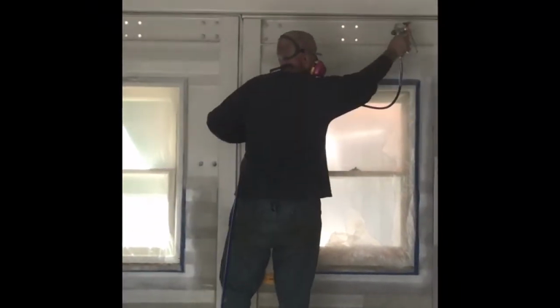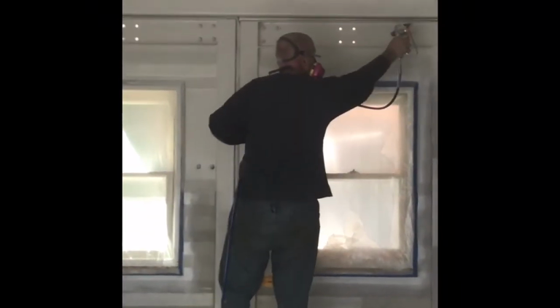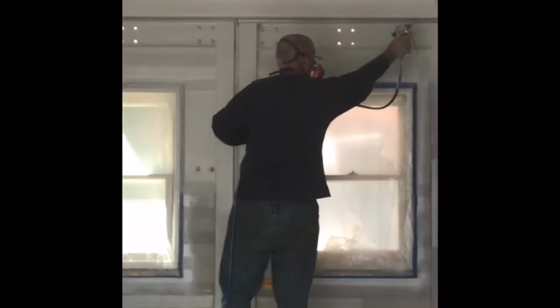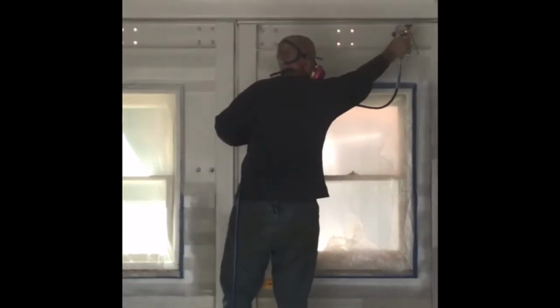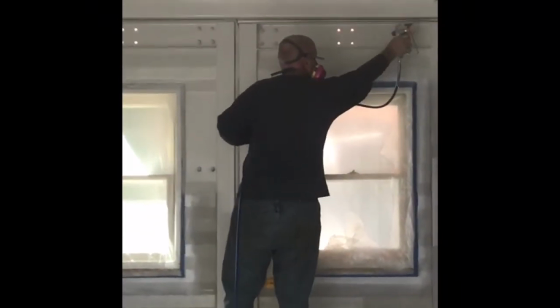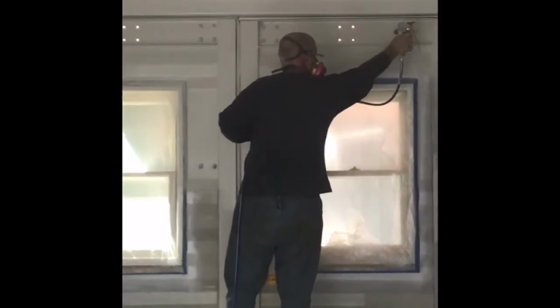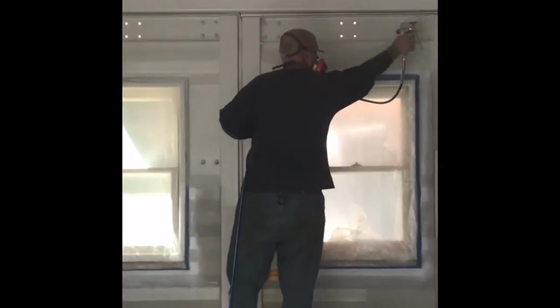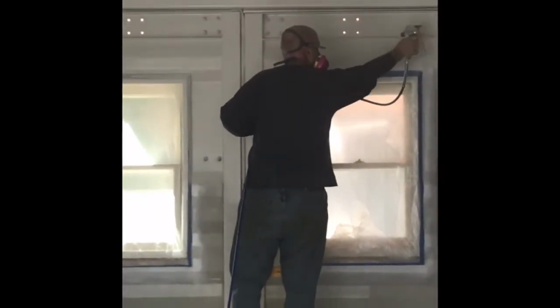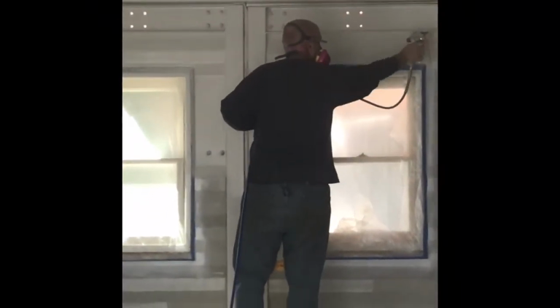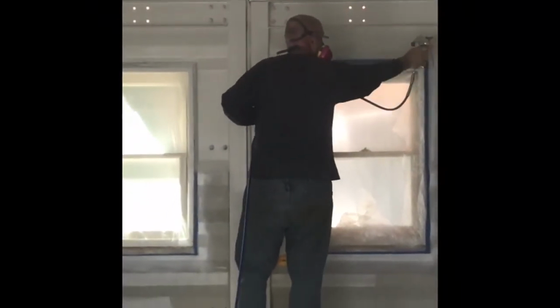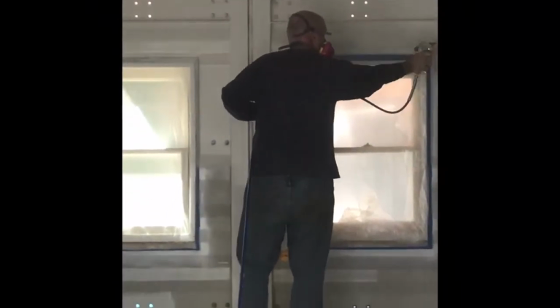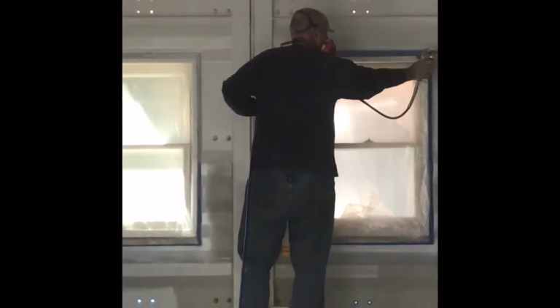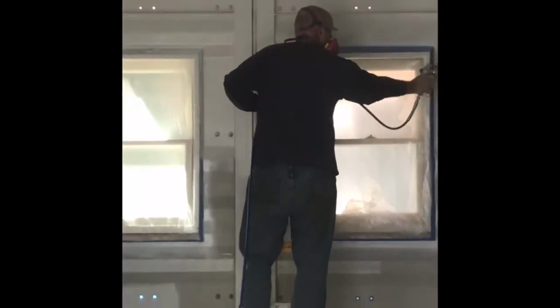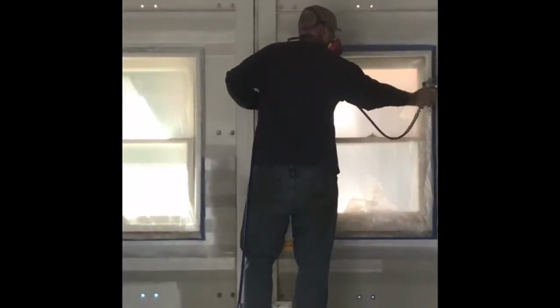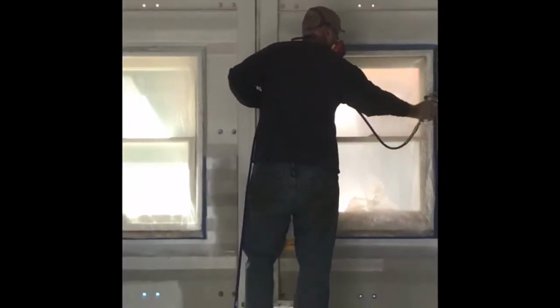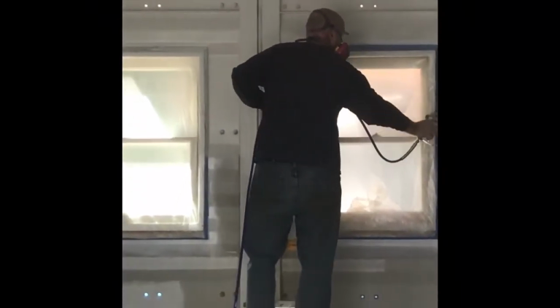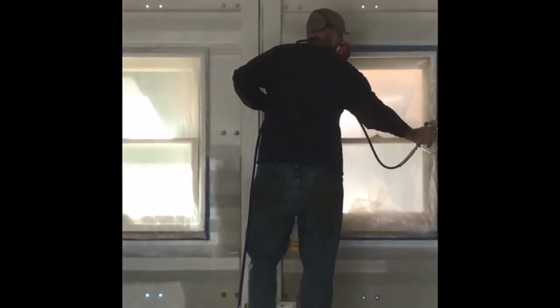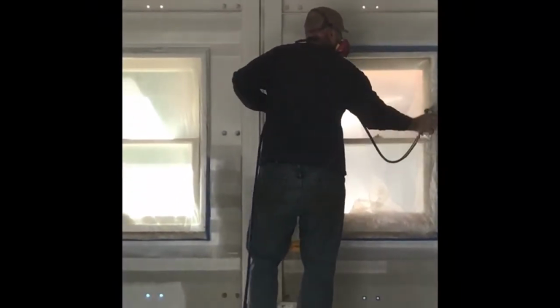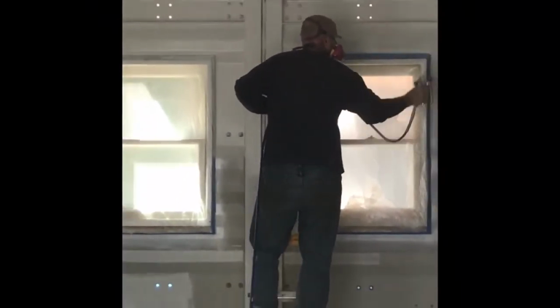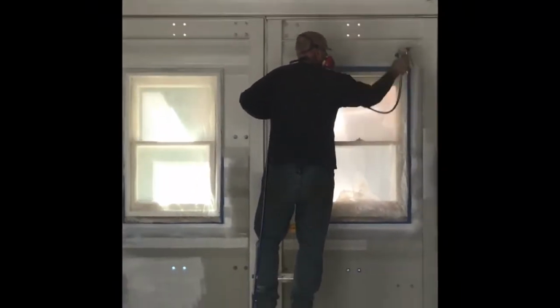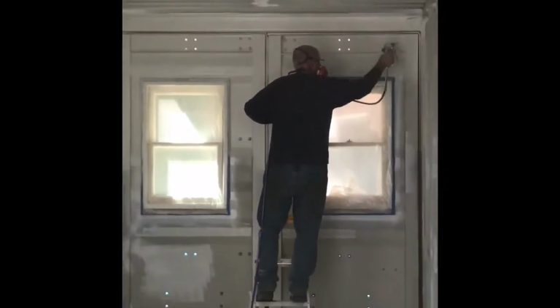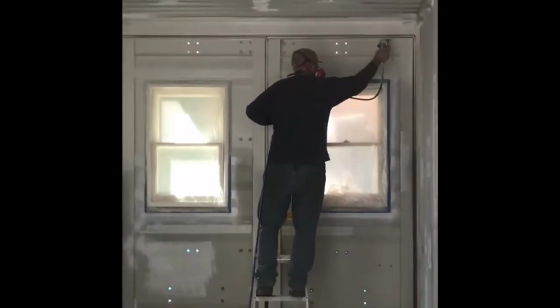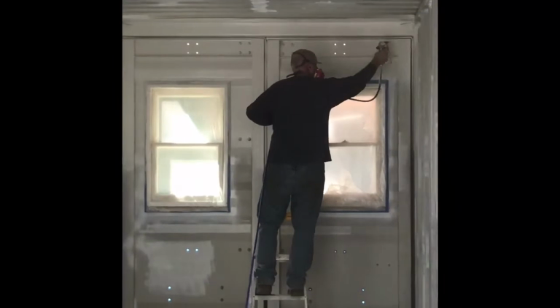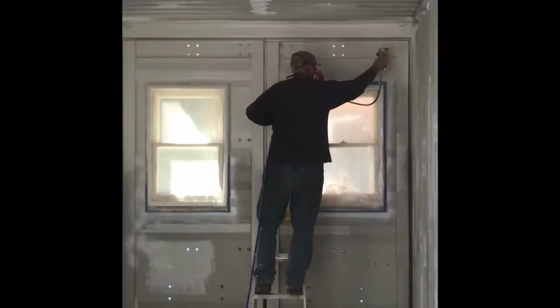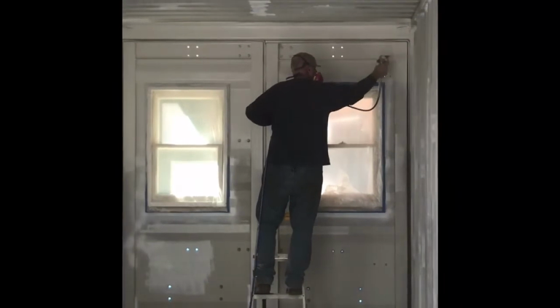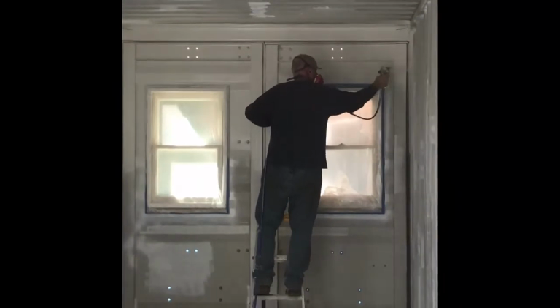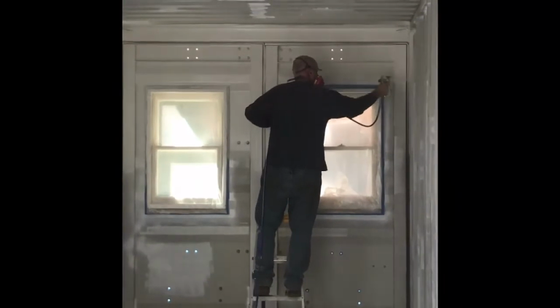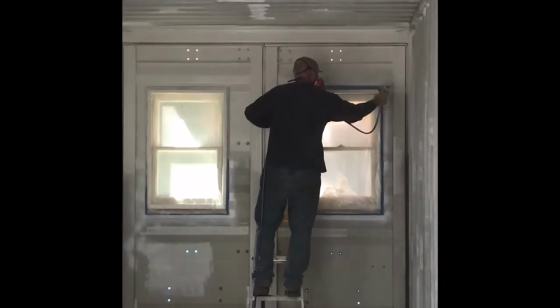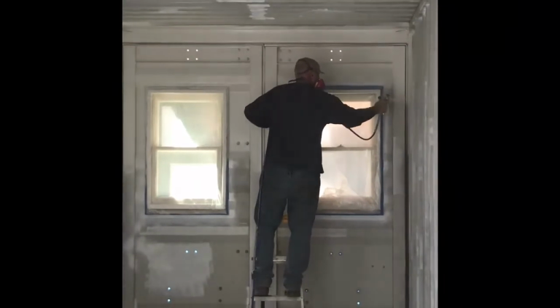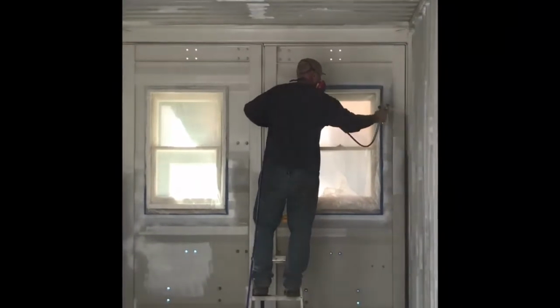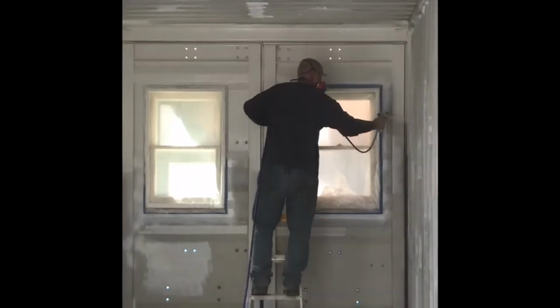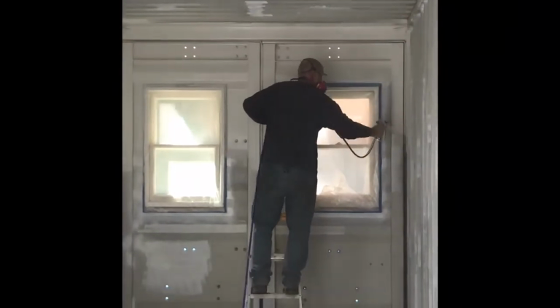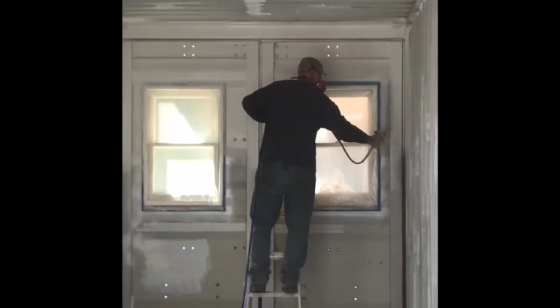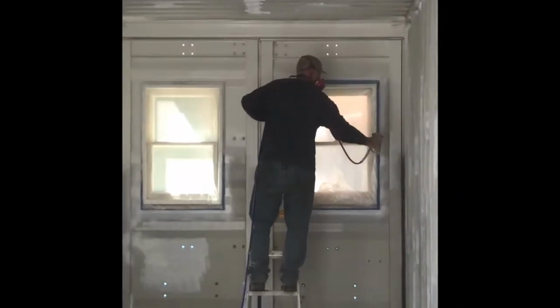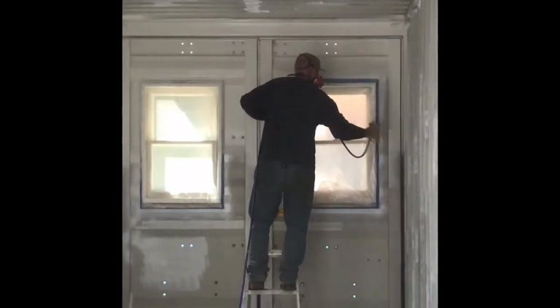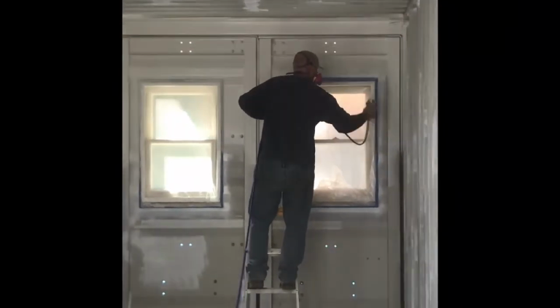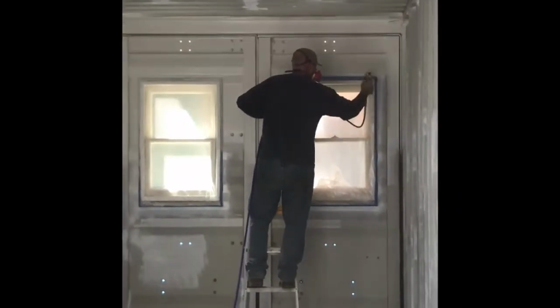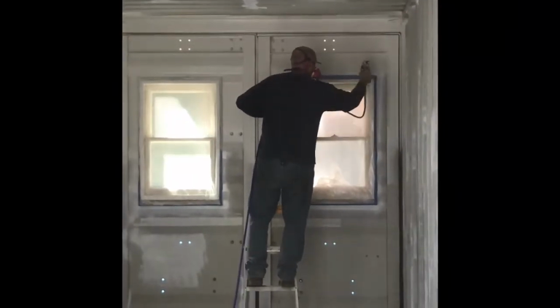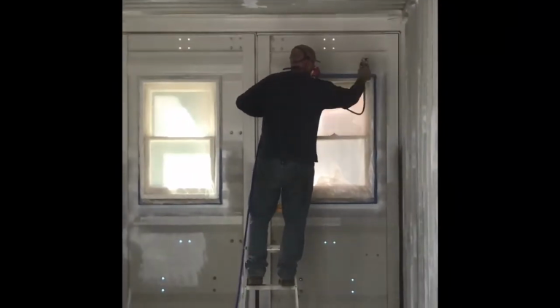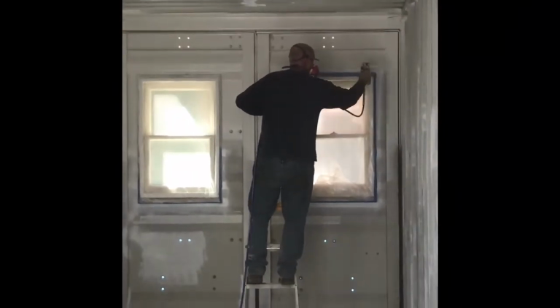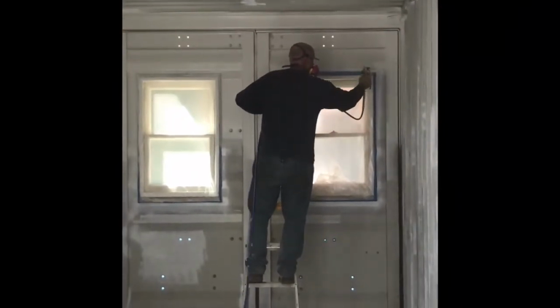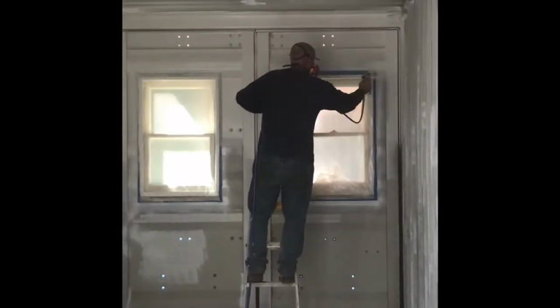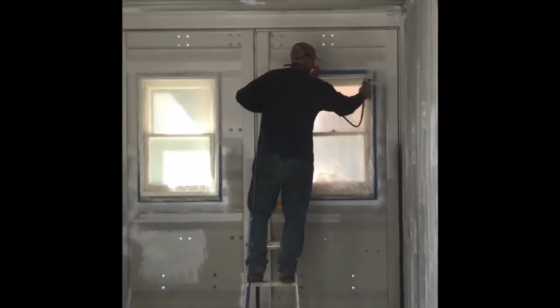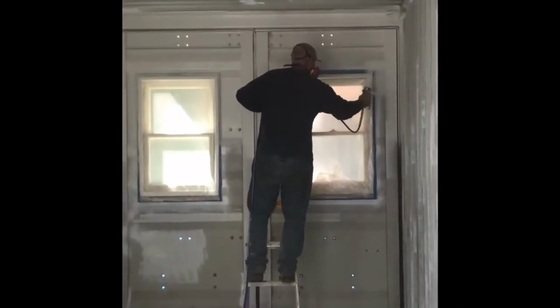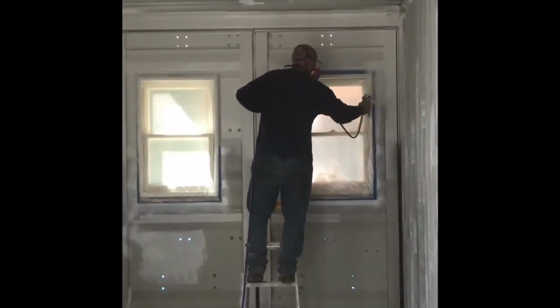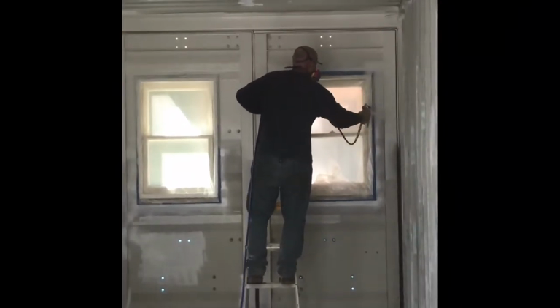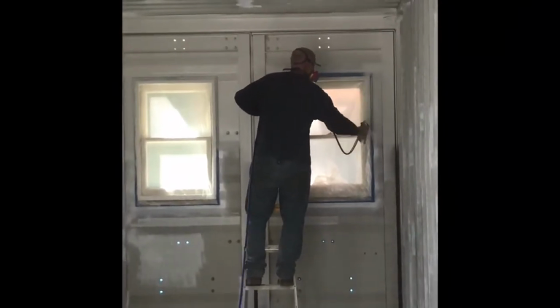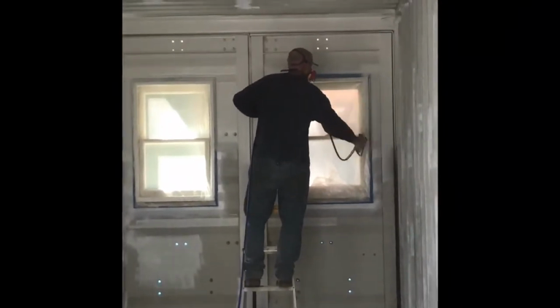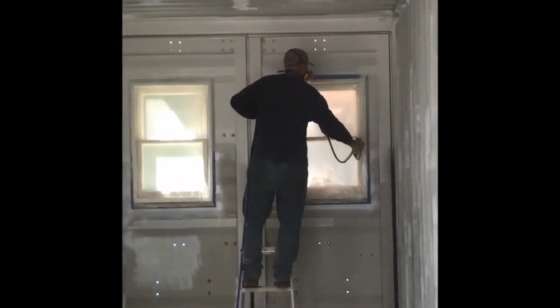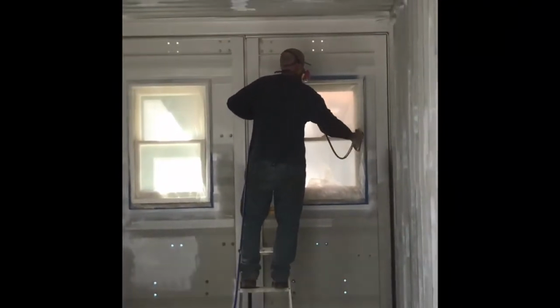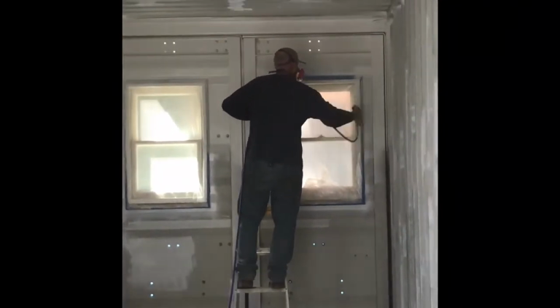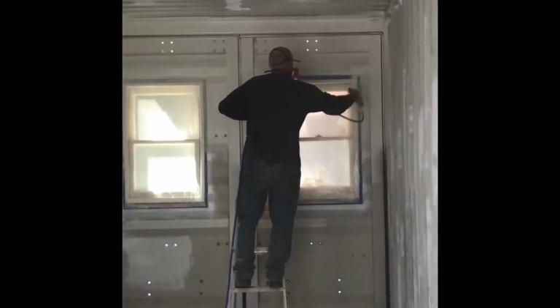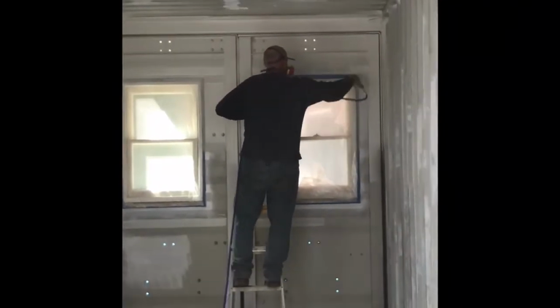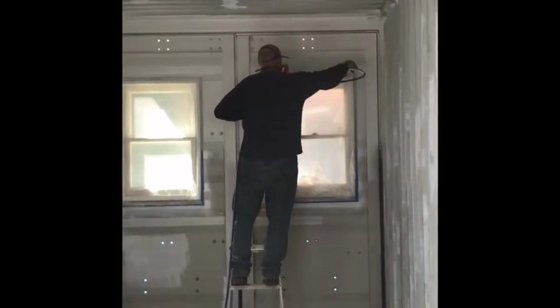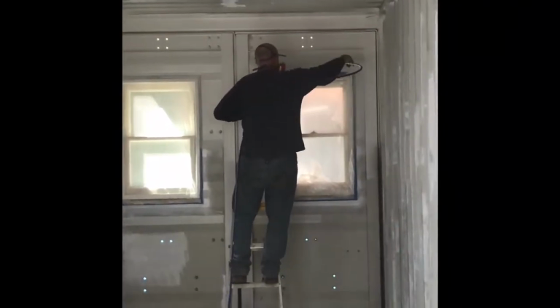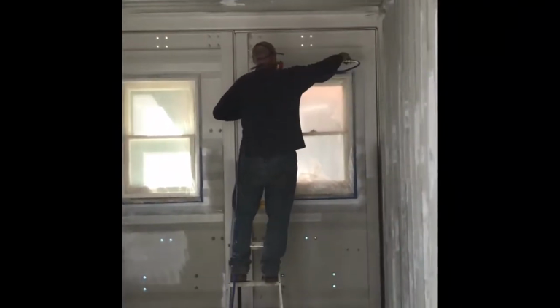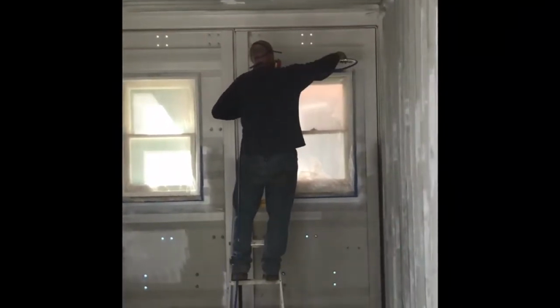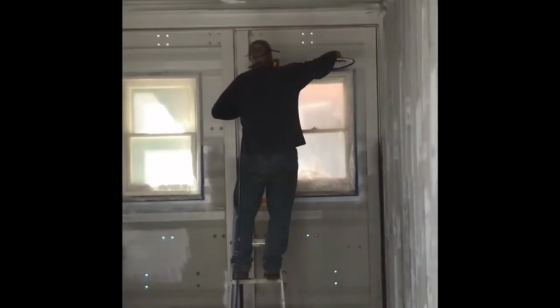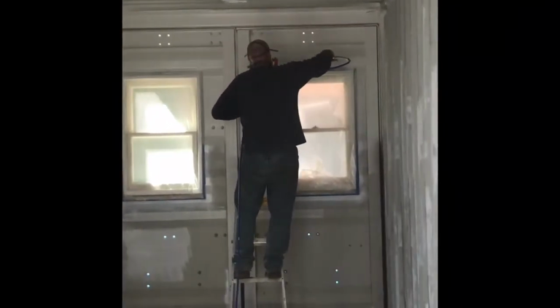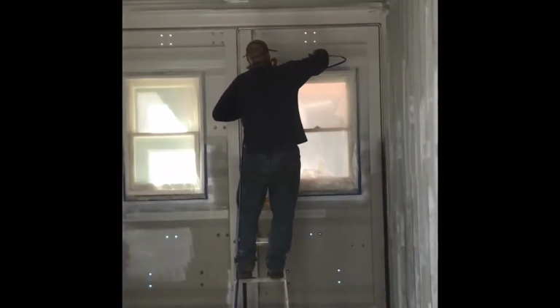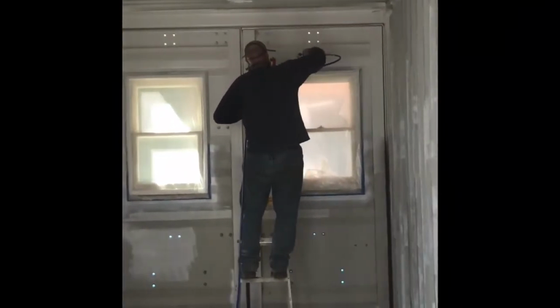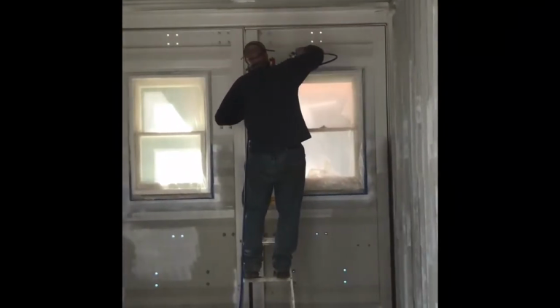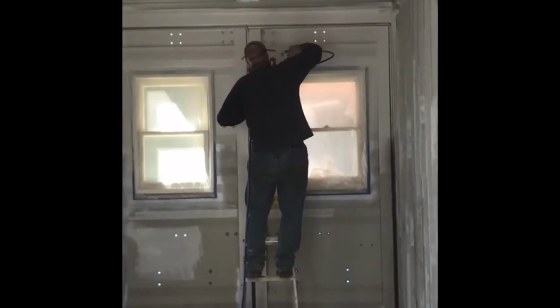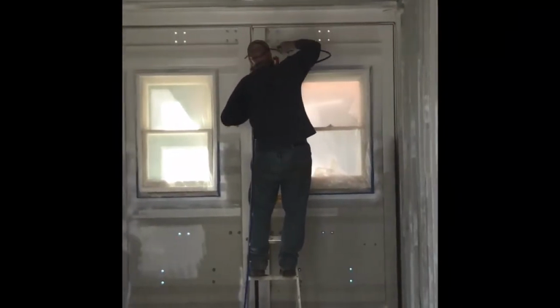It was nice to see the interior with paint on it. Here we go with this process — I hope you enjoy it.